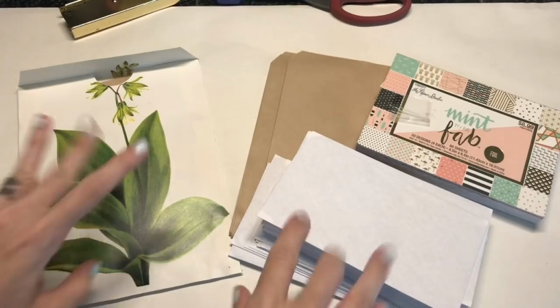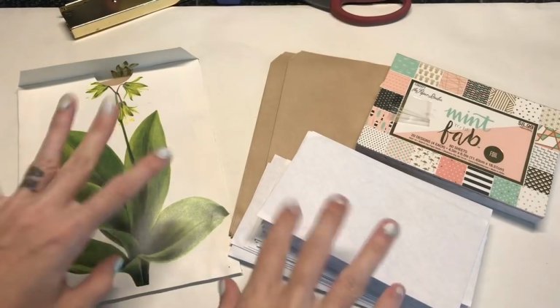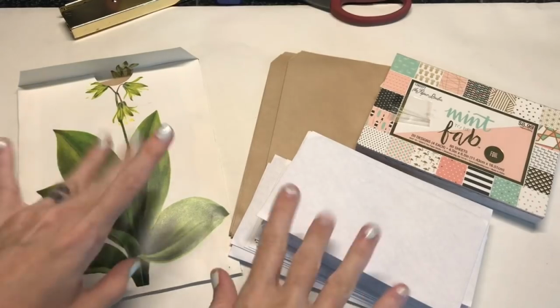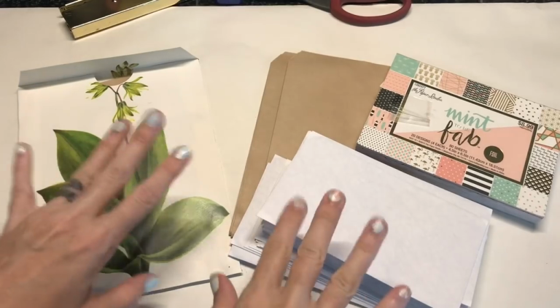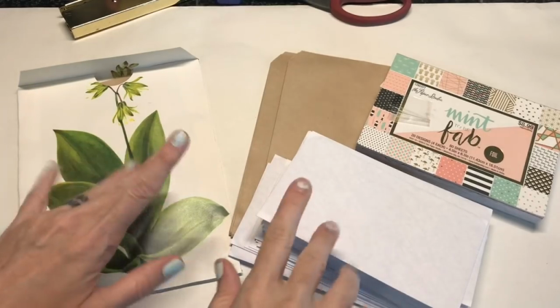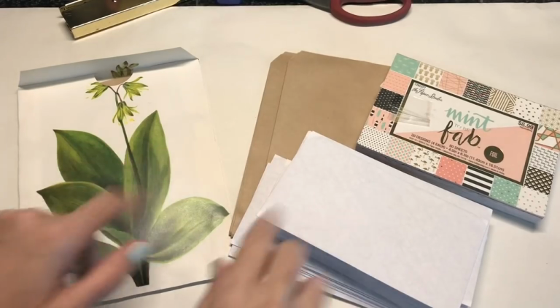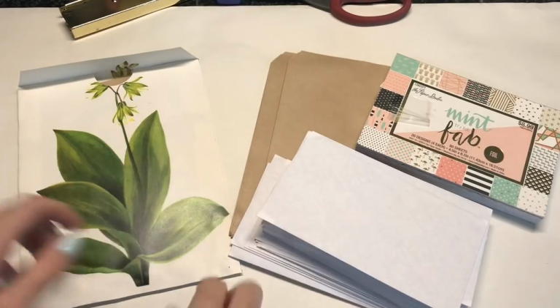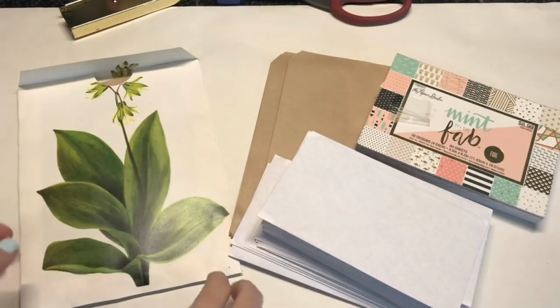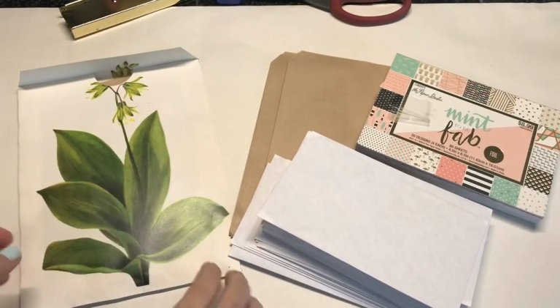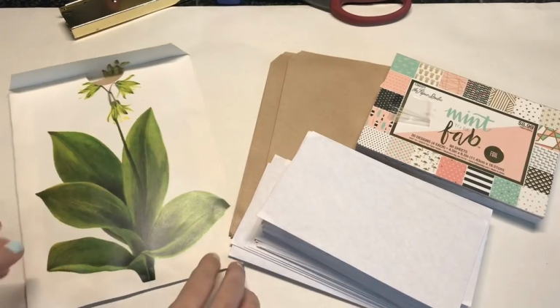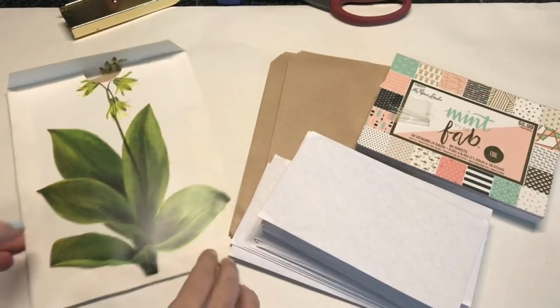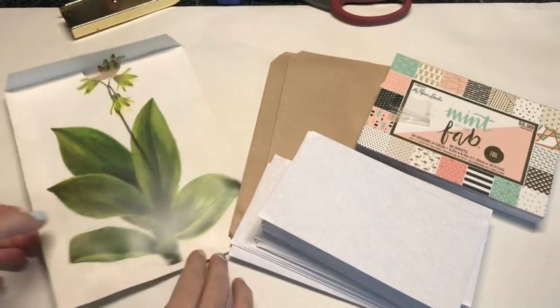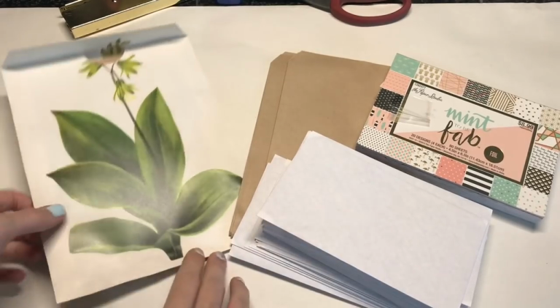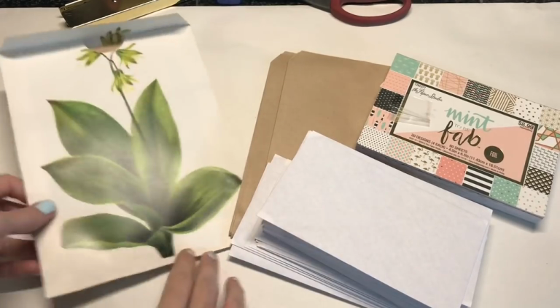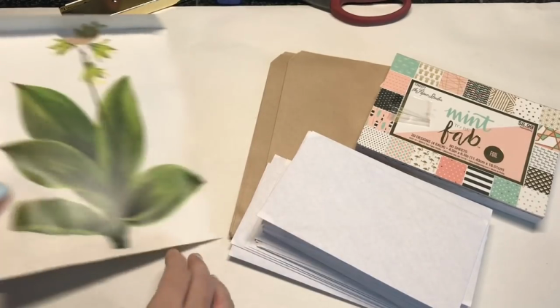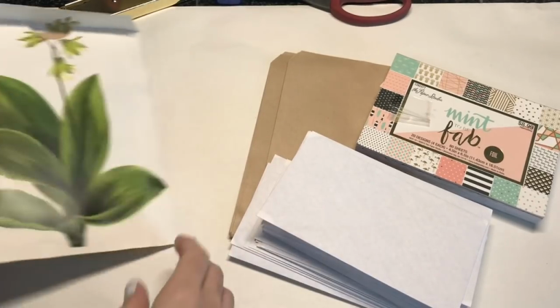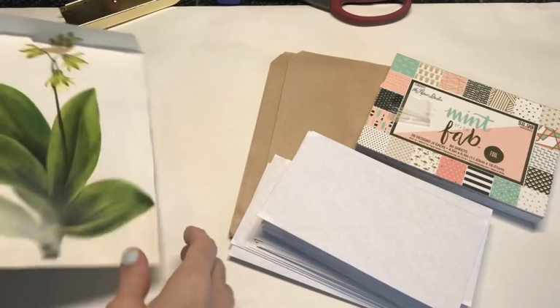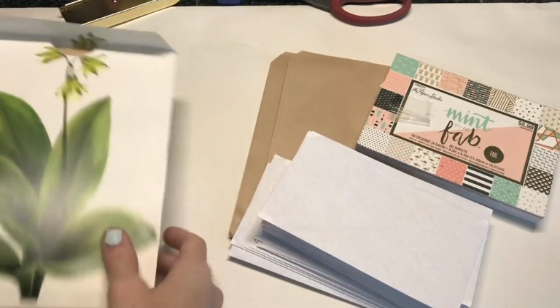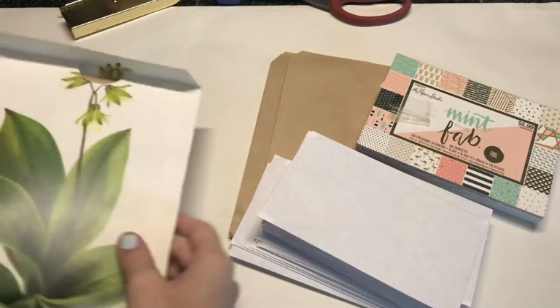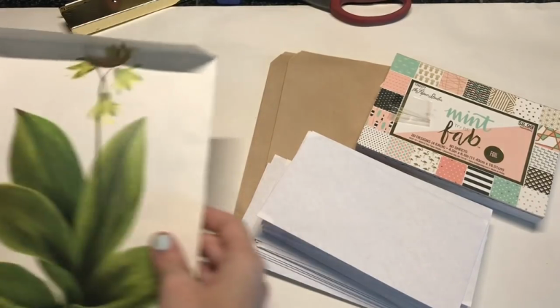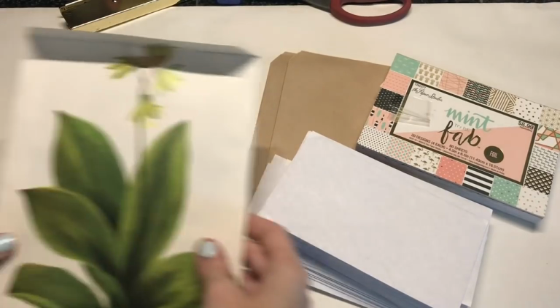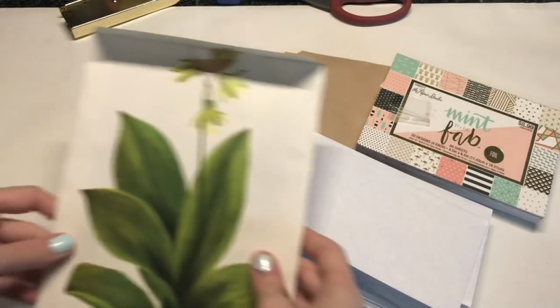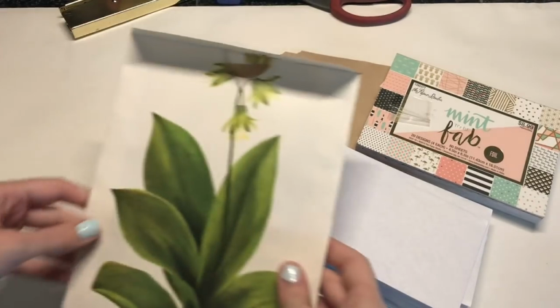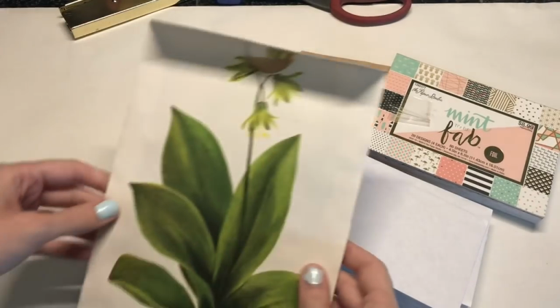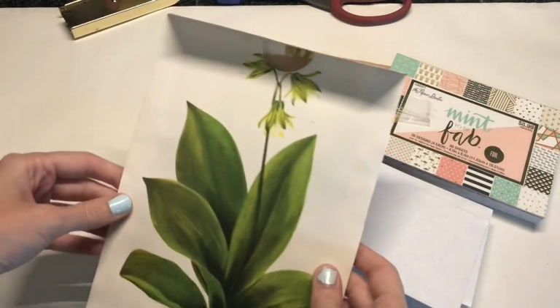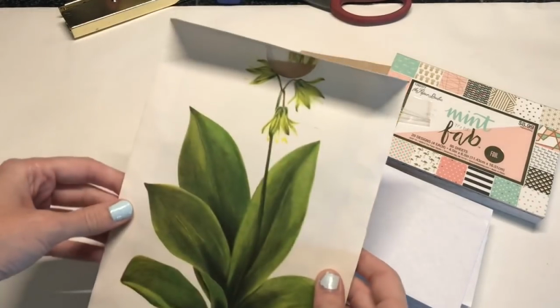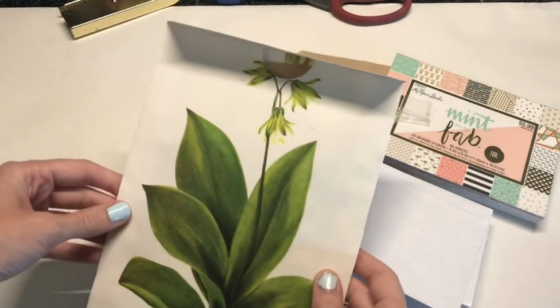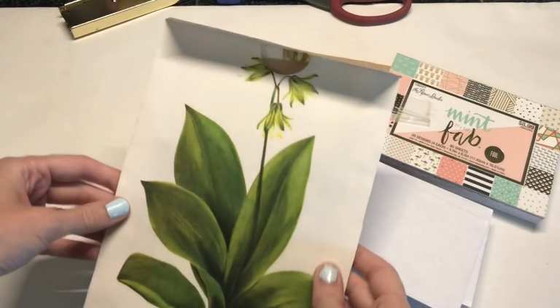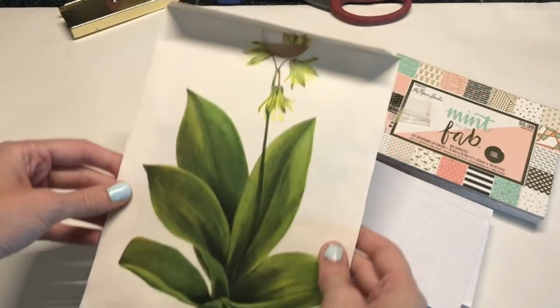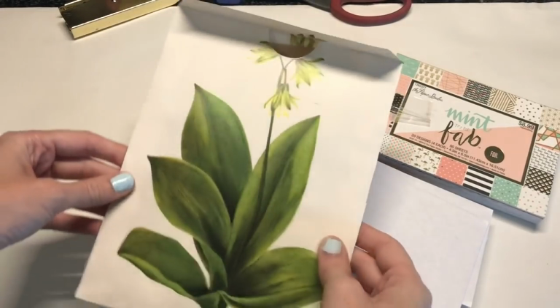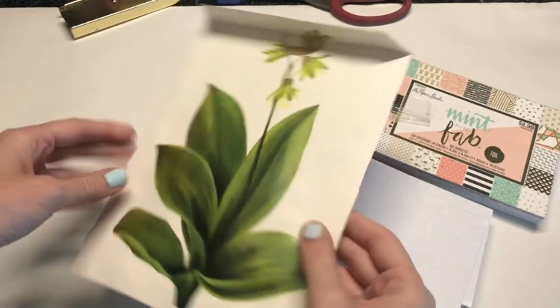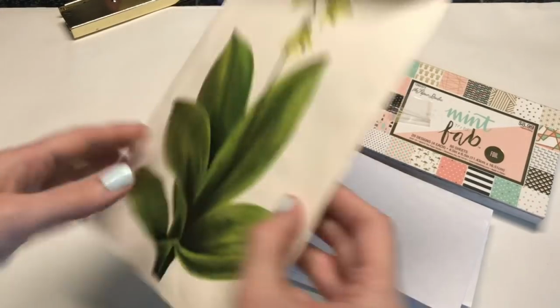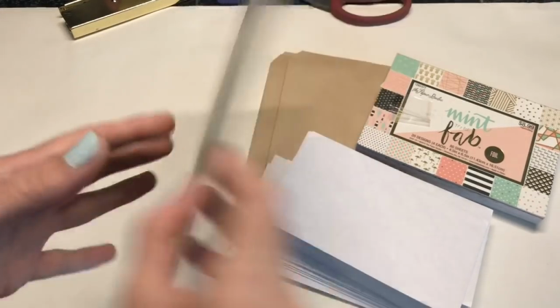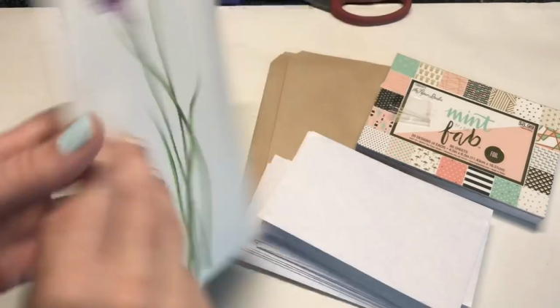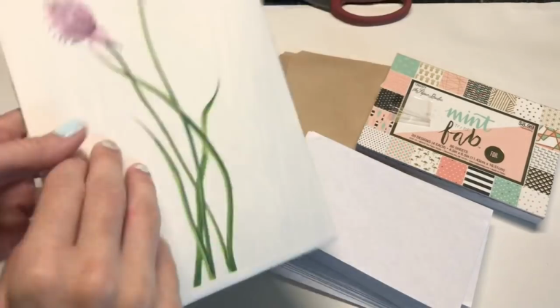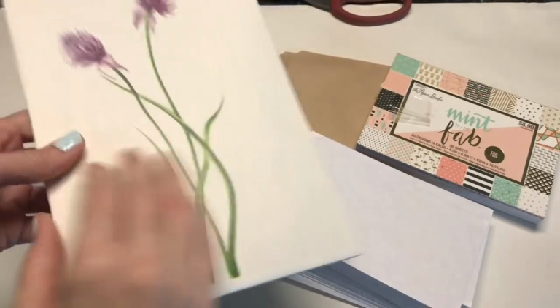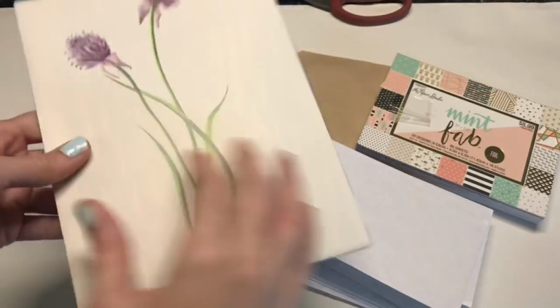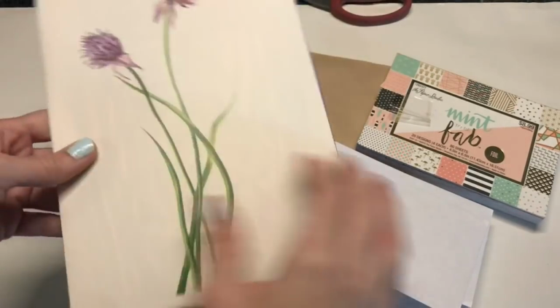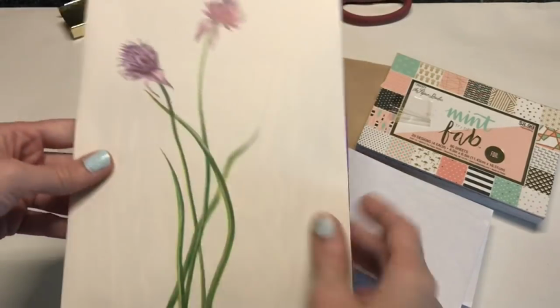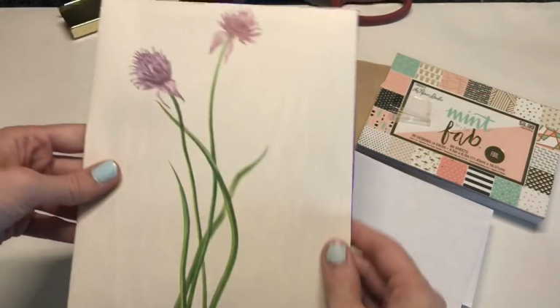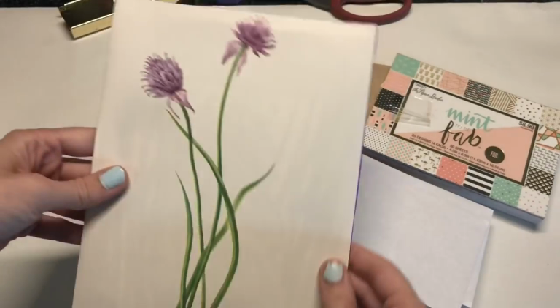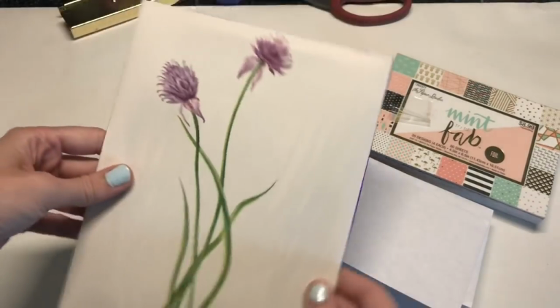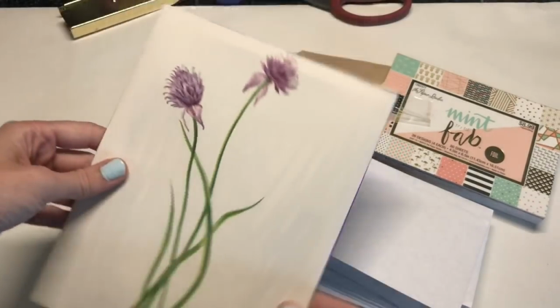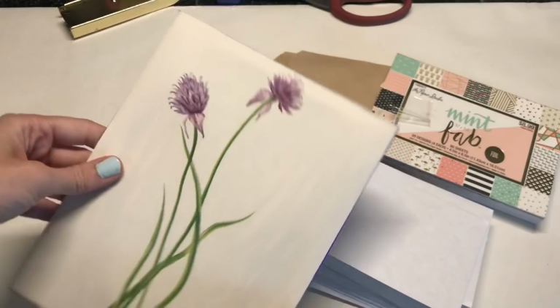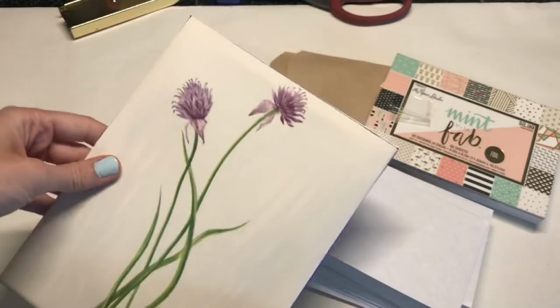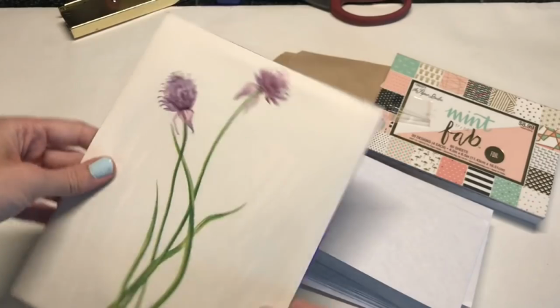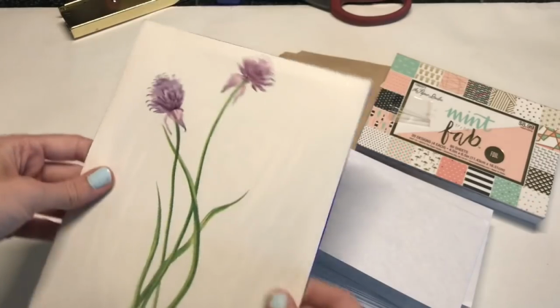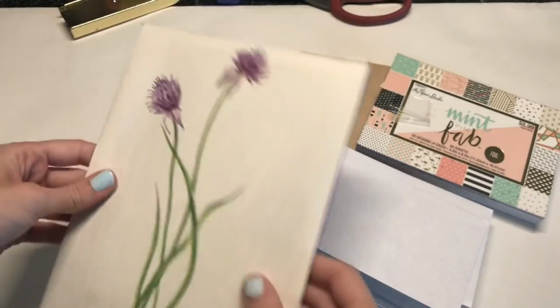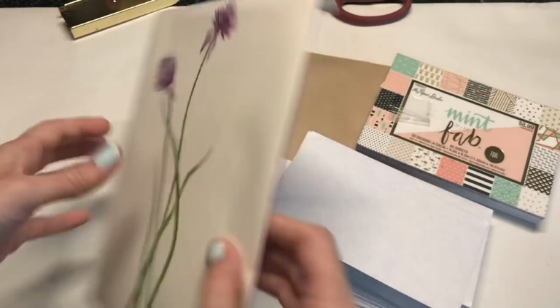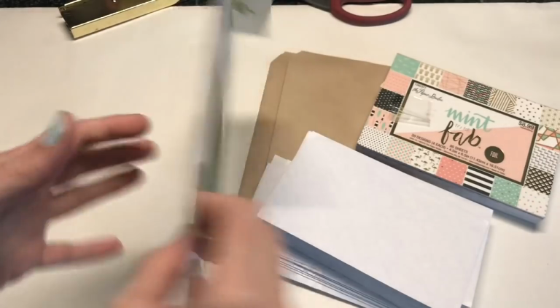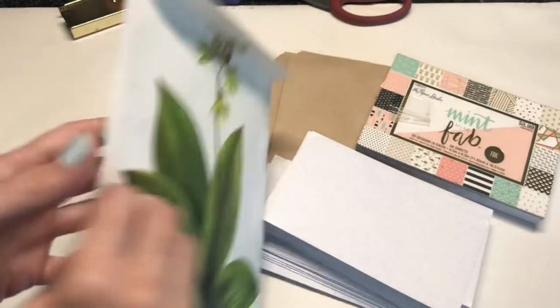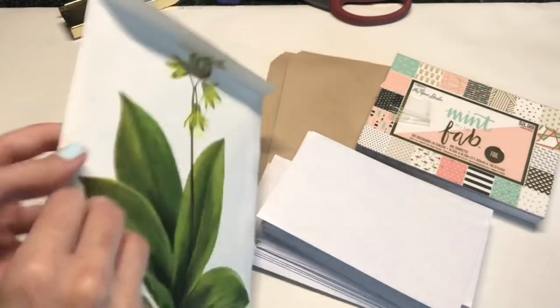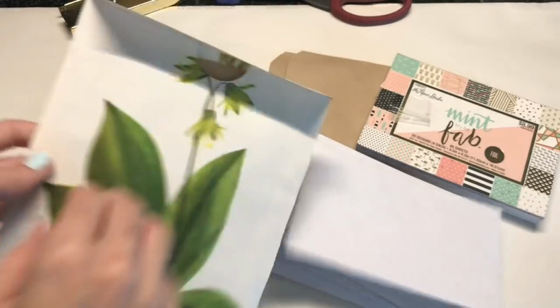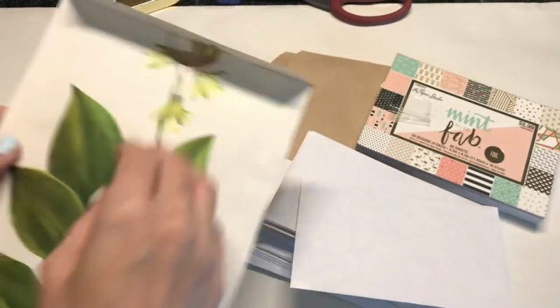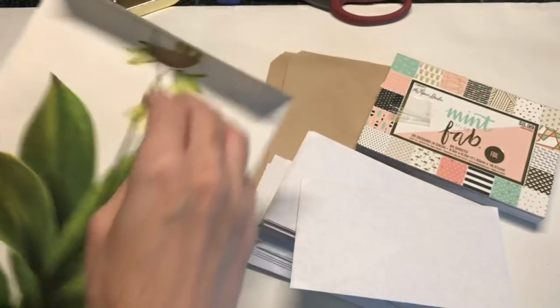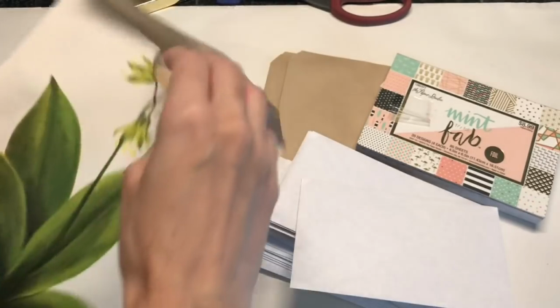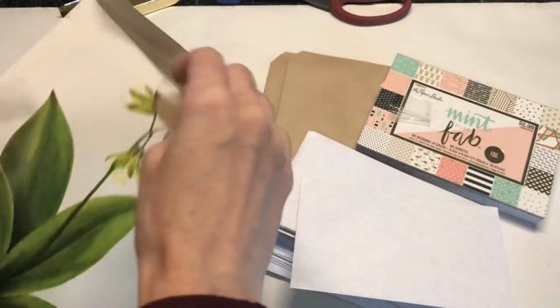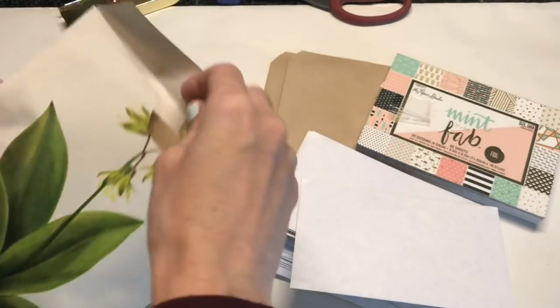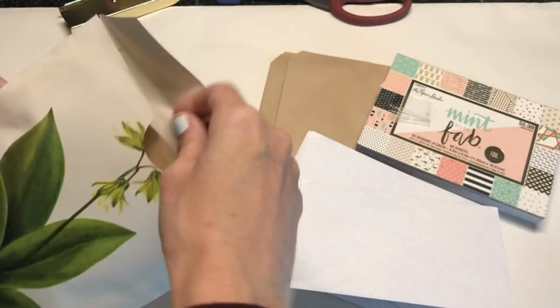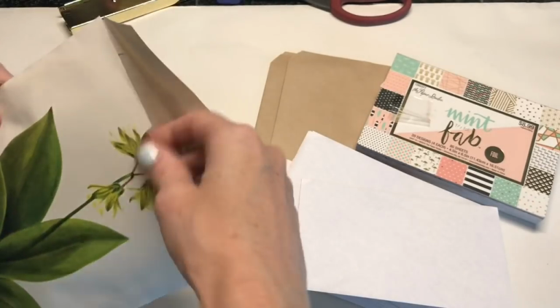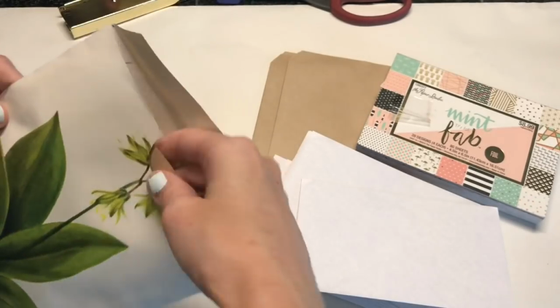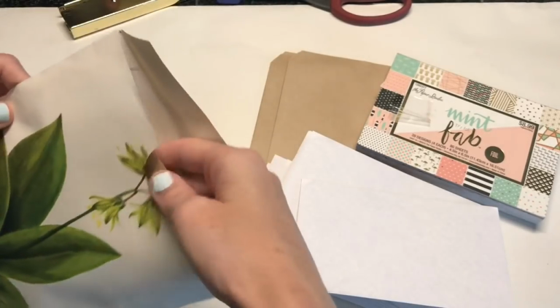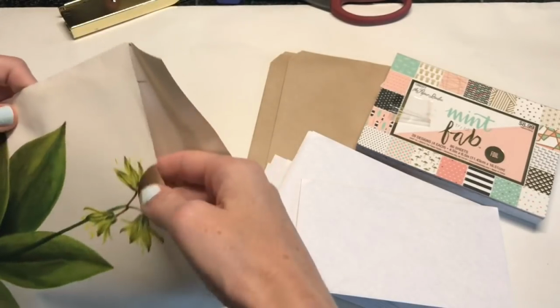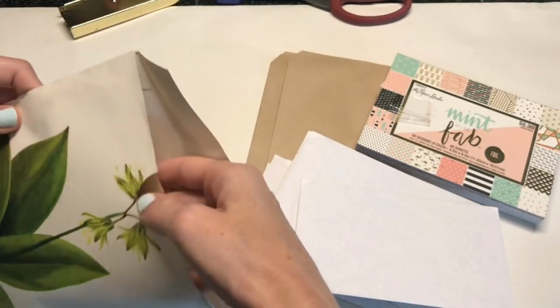Hello Crafty Cuties! Welcome back! Today we are going to be making a pen pal kit together.